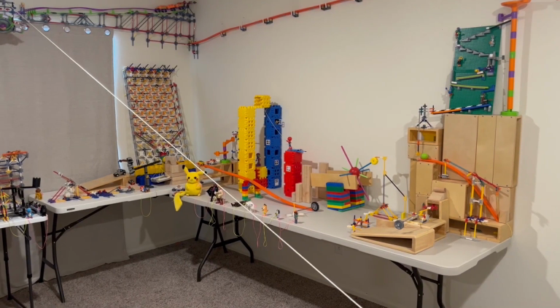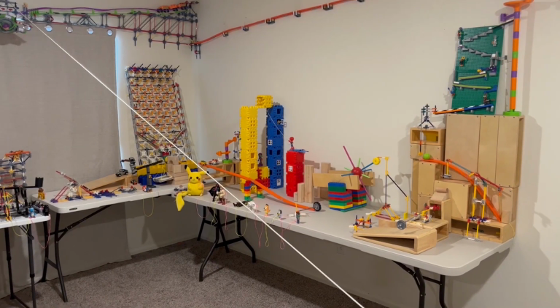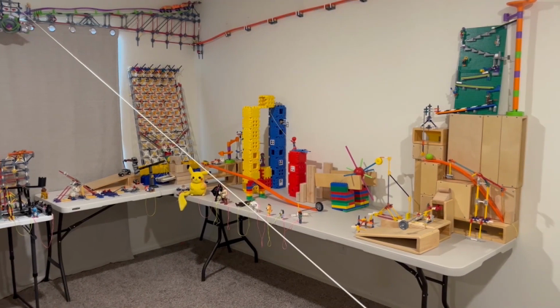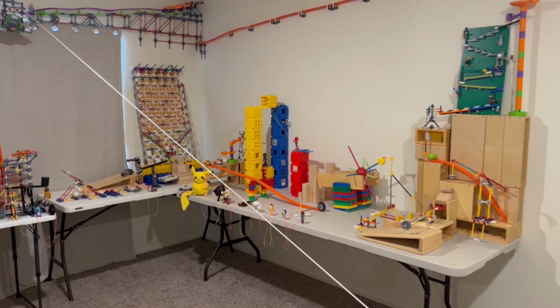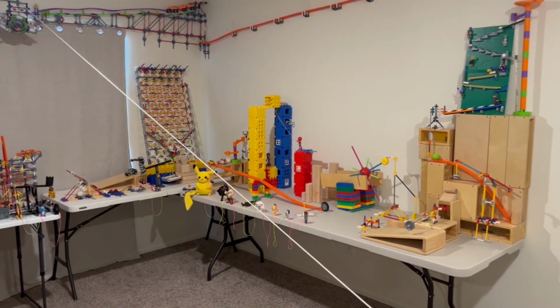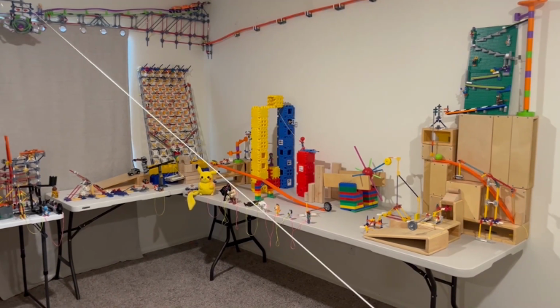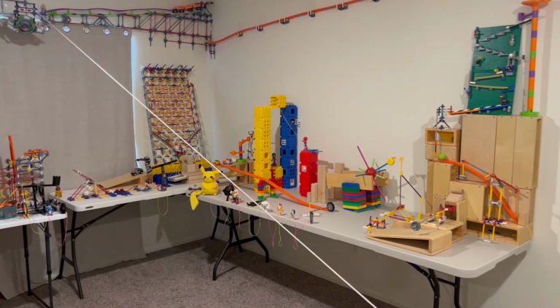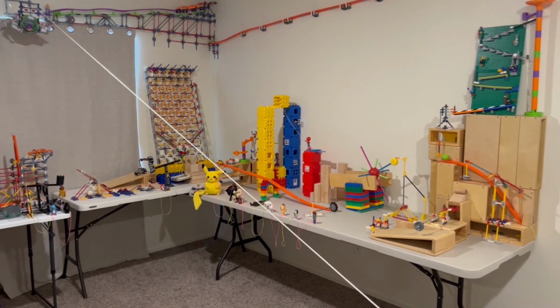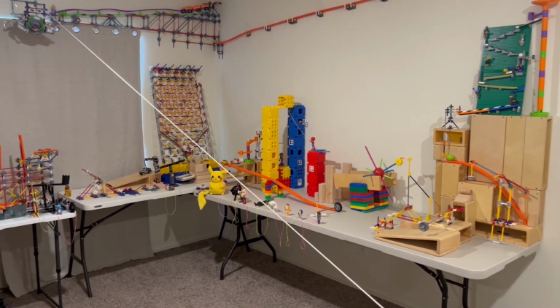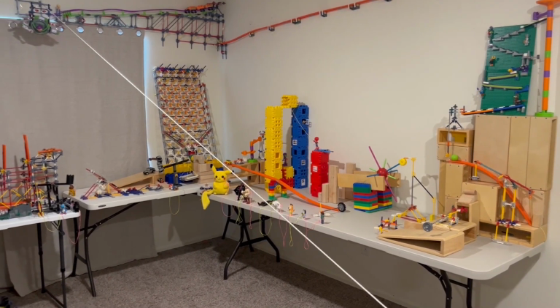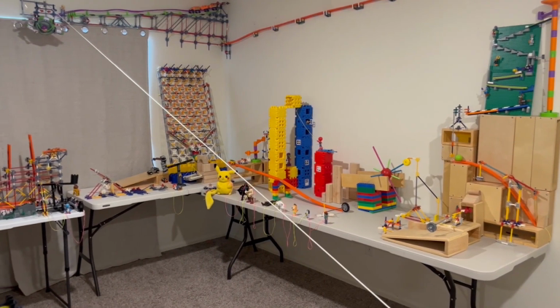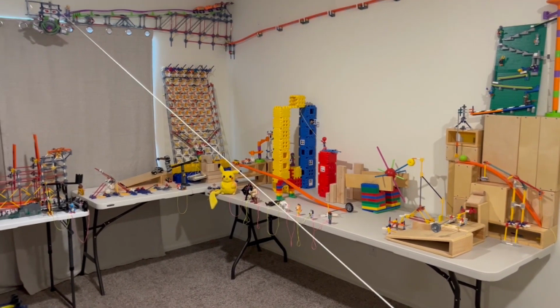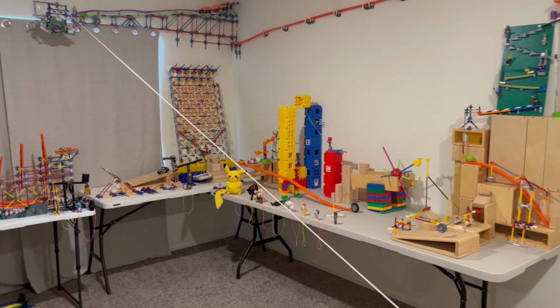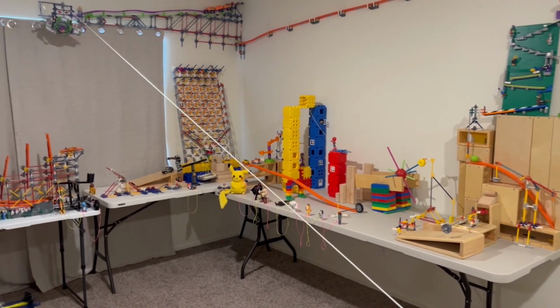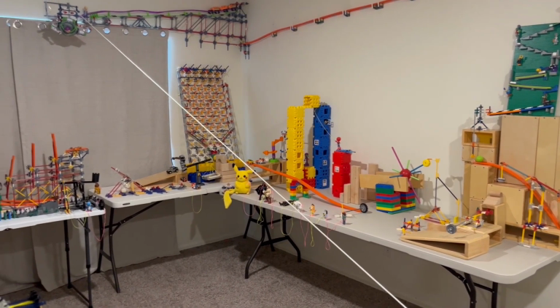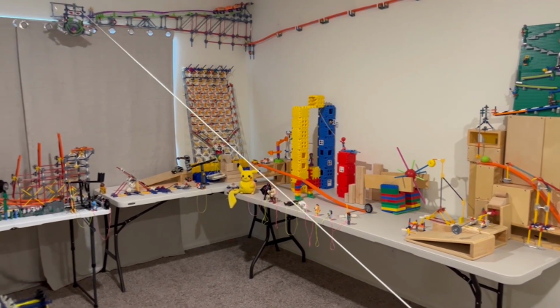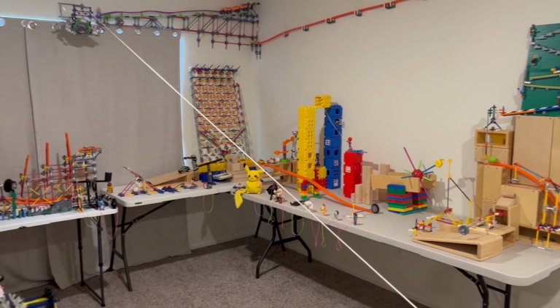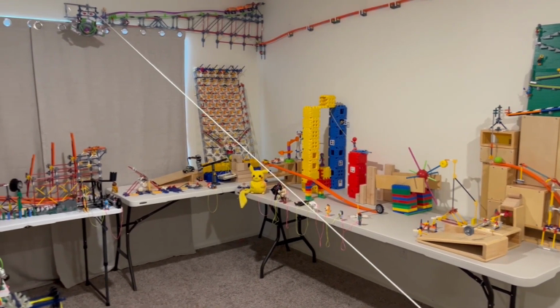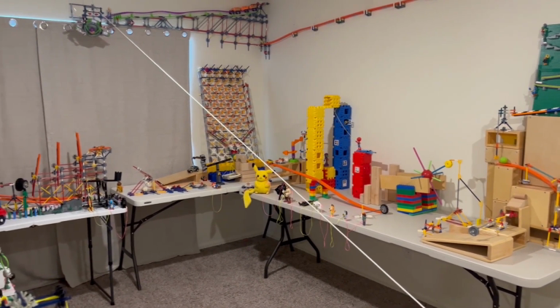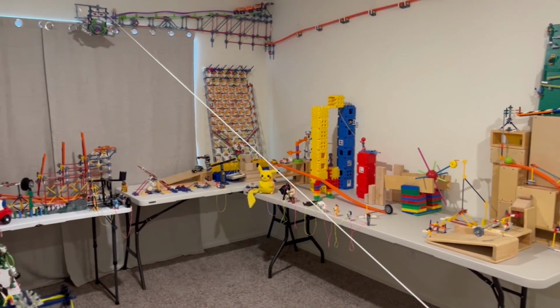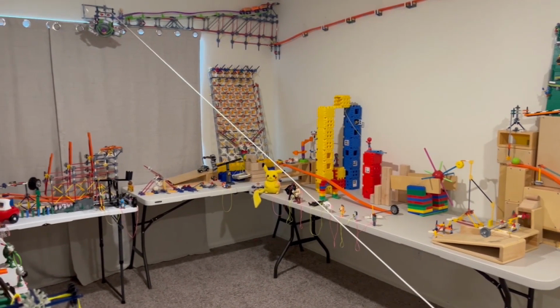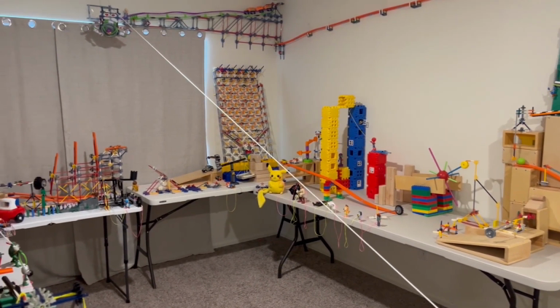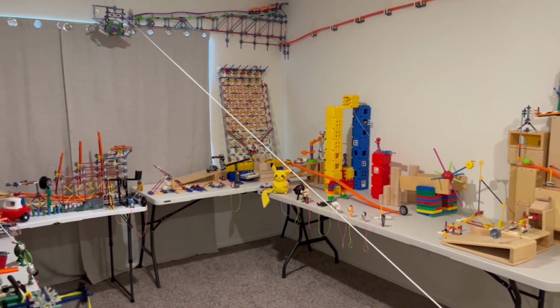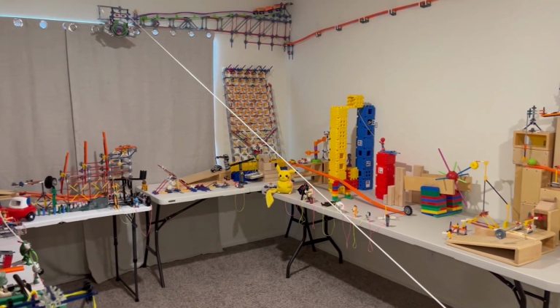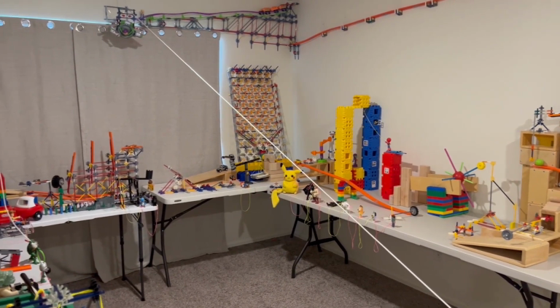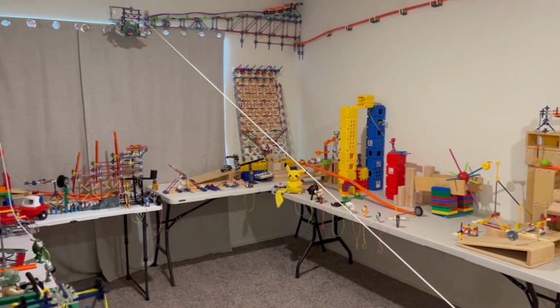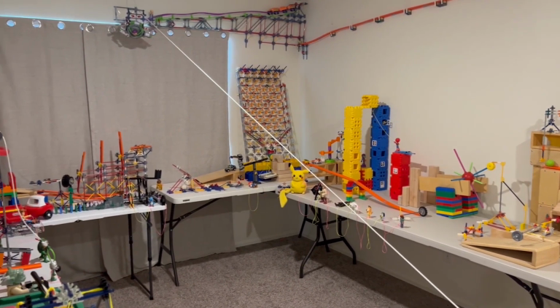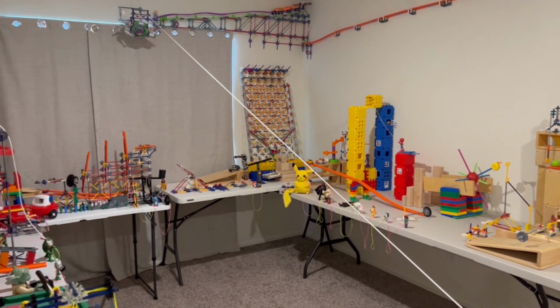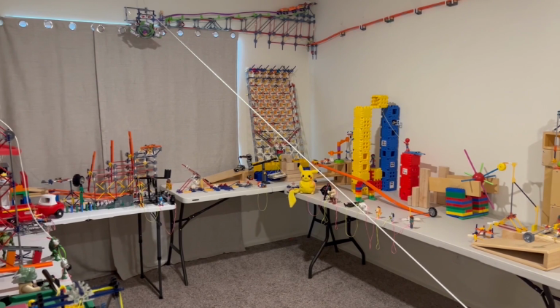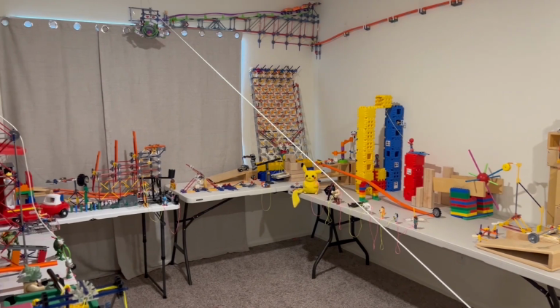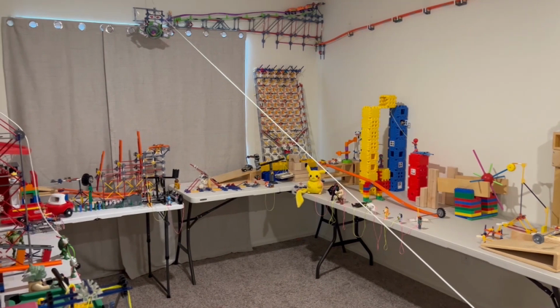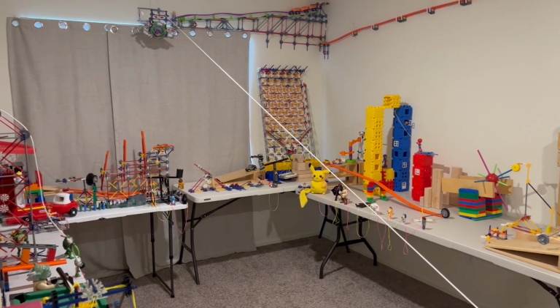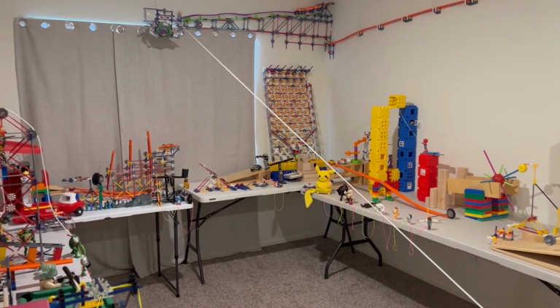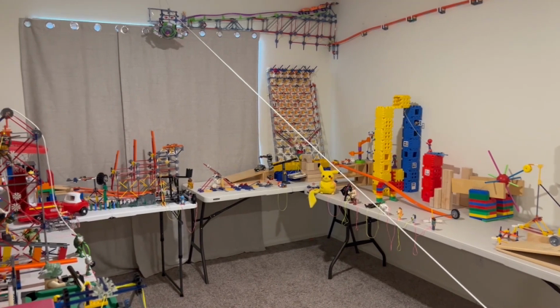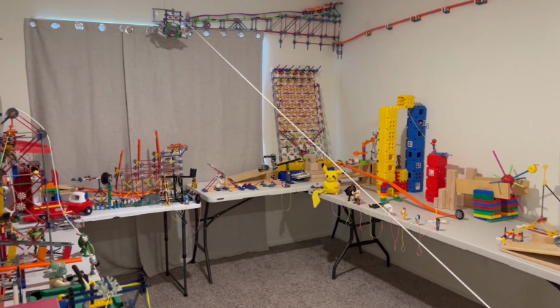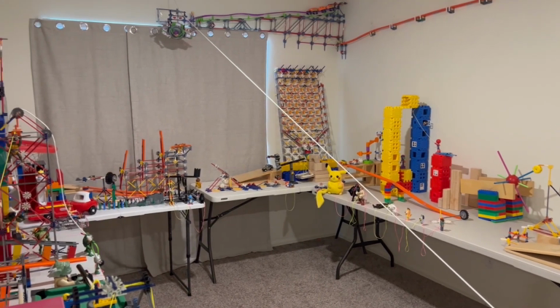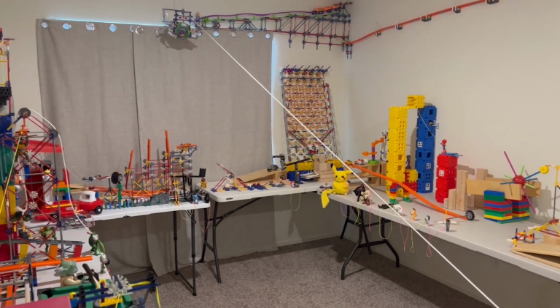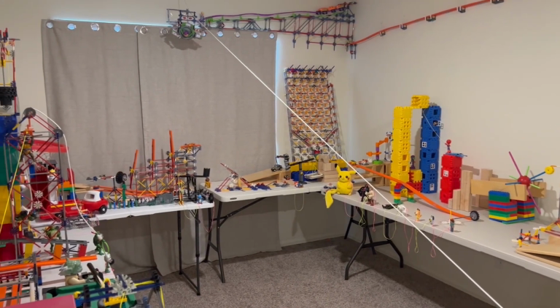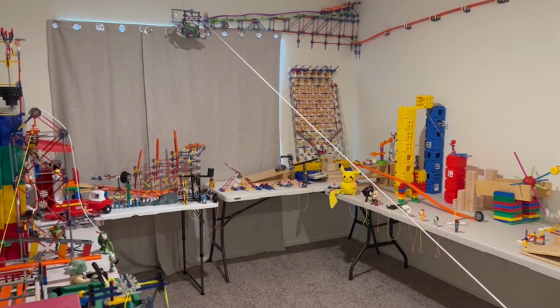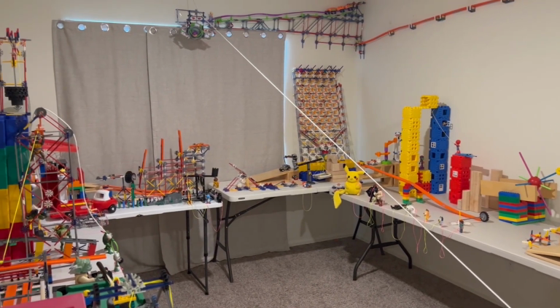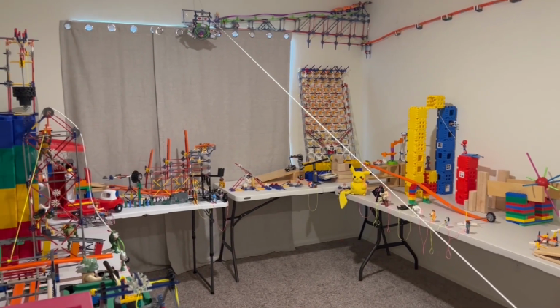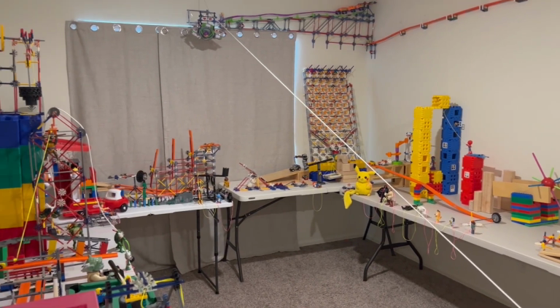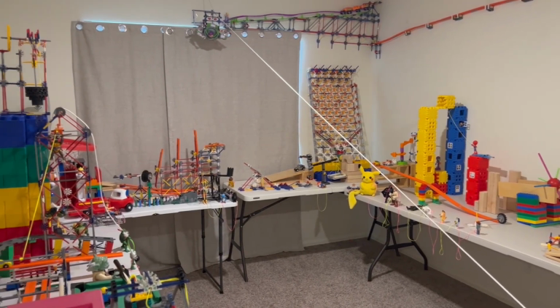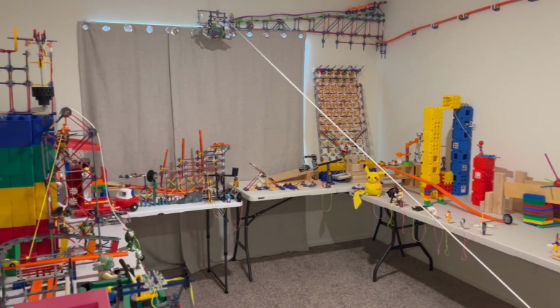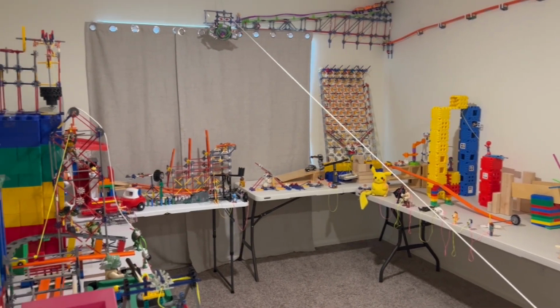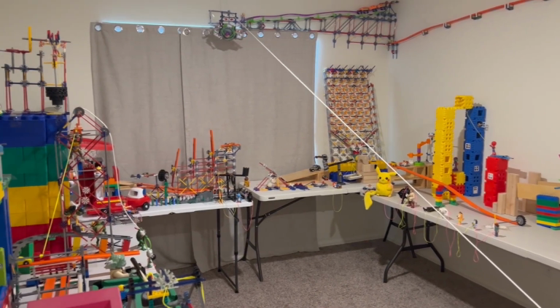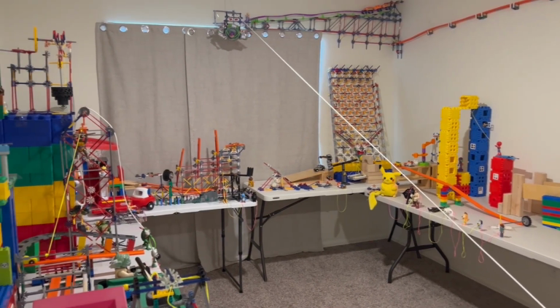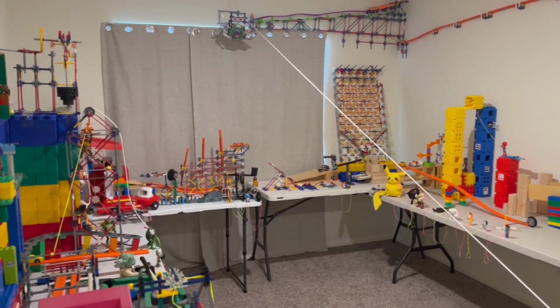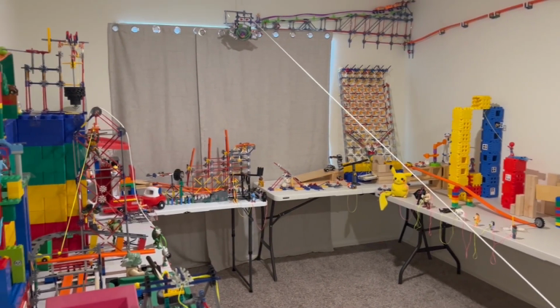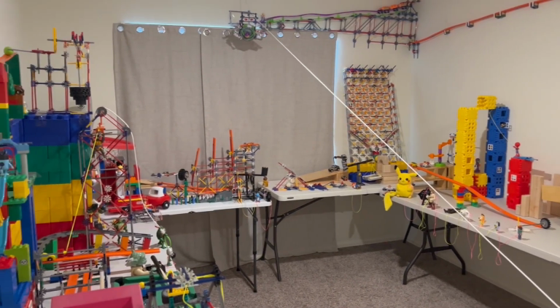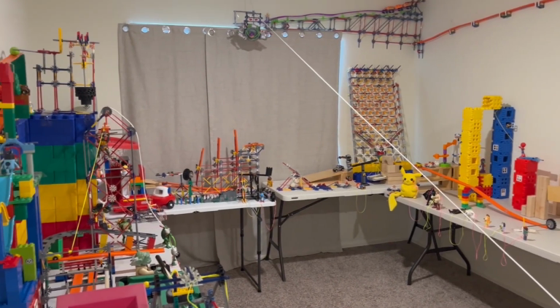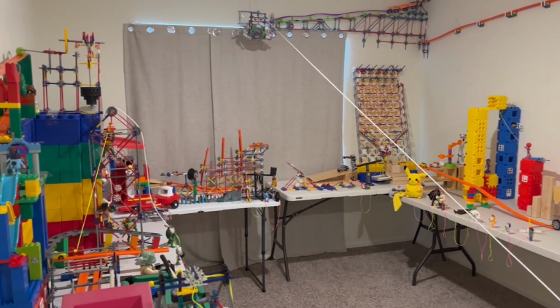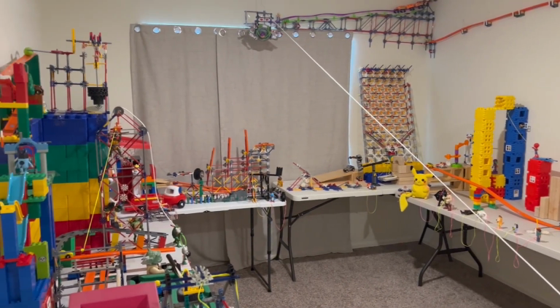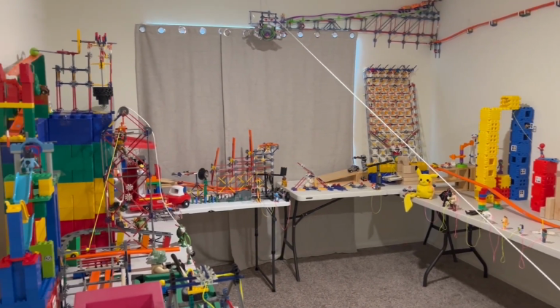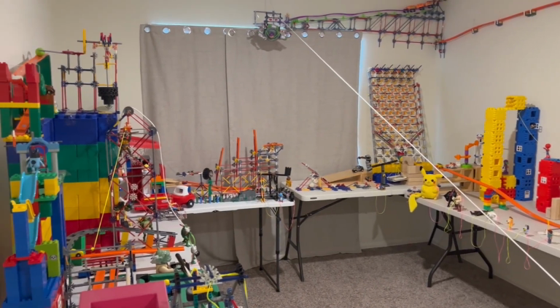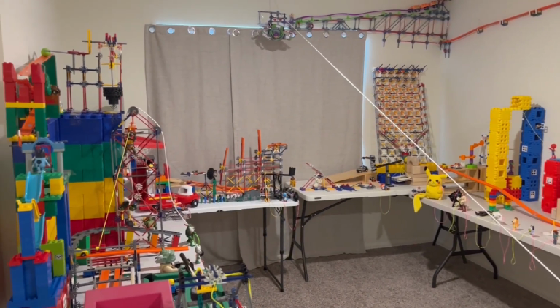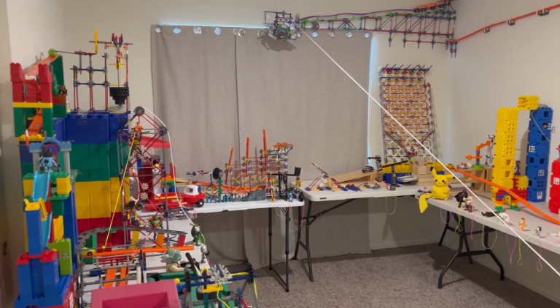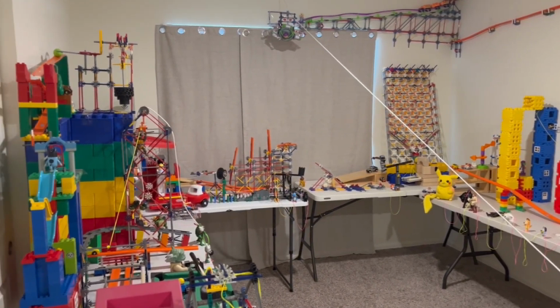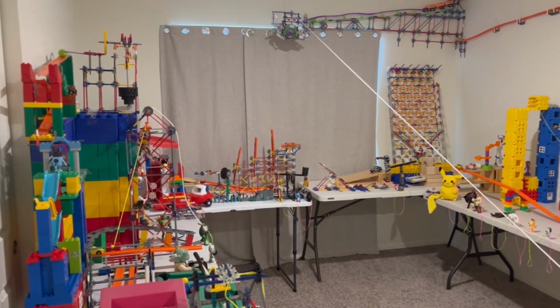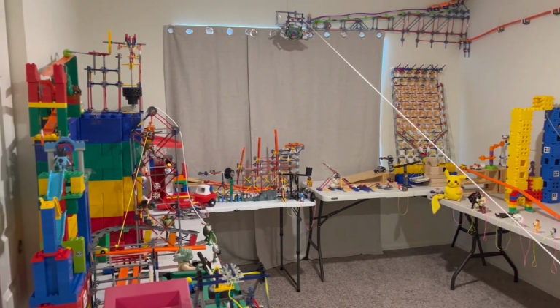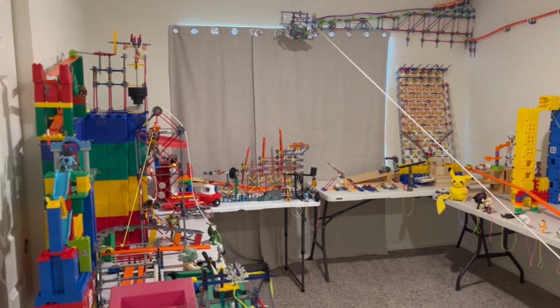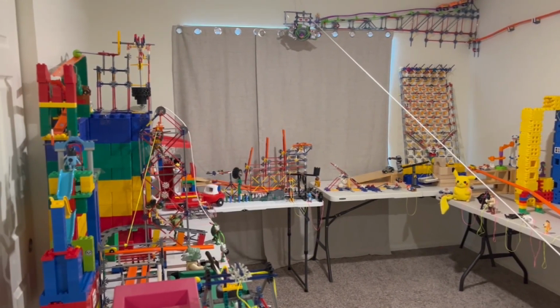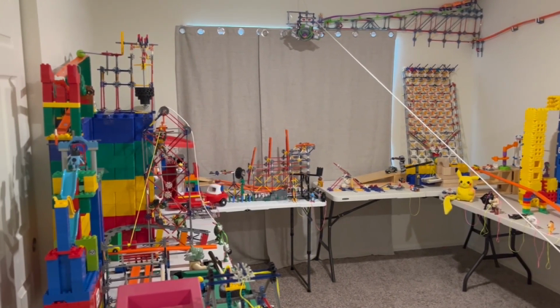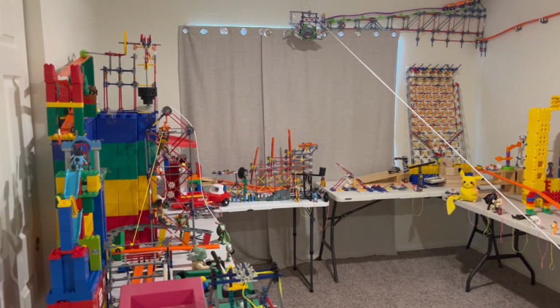With all the steps primed and ready, I can initiate the machine. So without further ado, here we go.